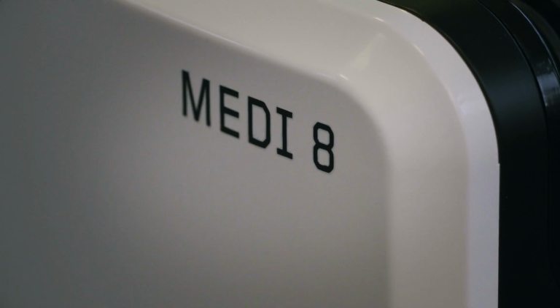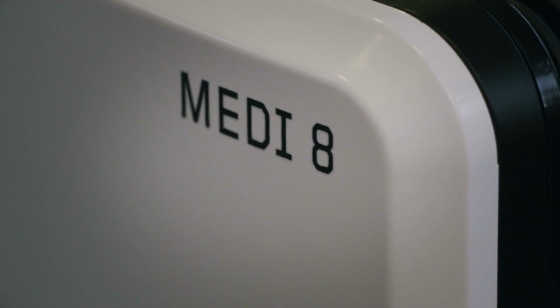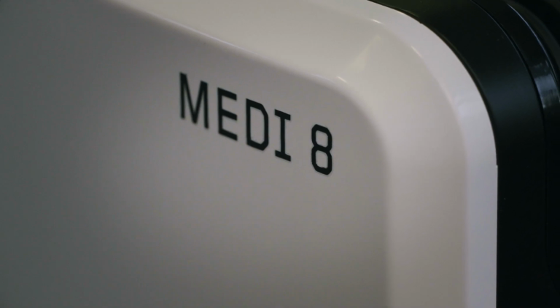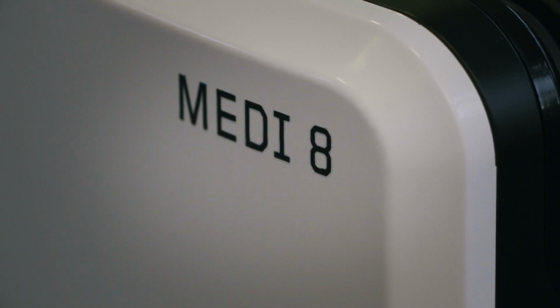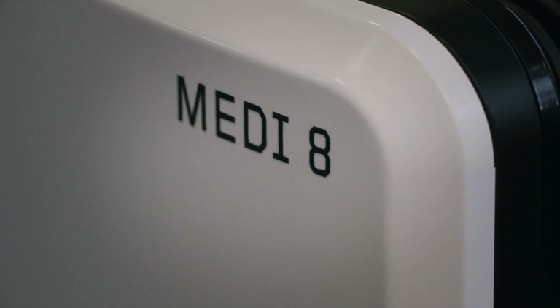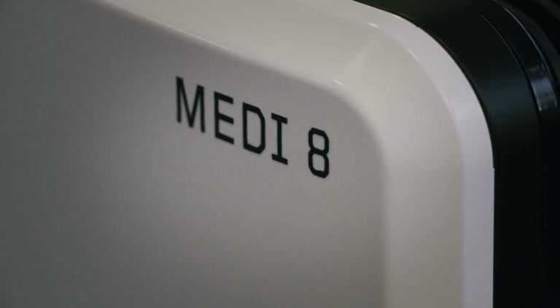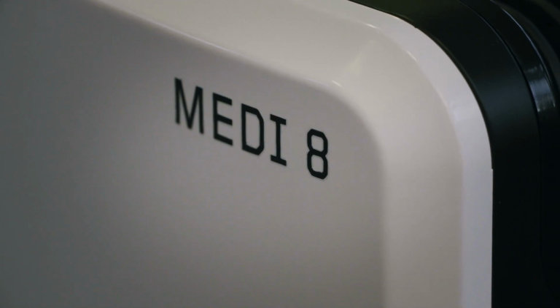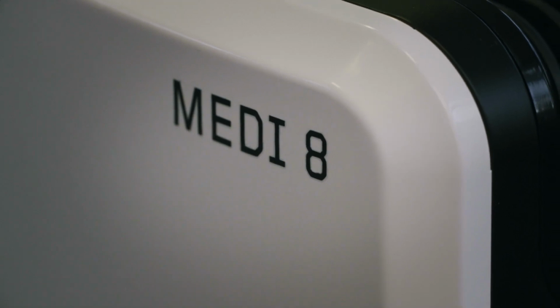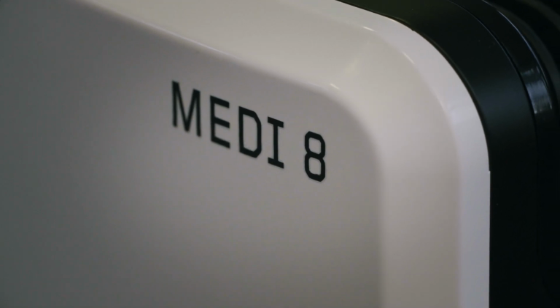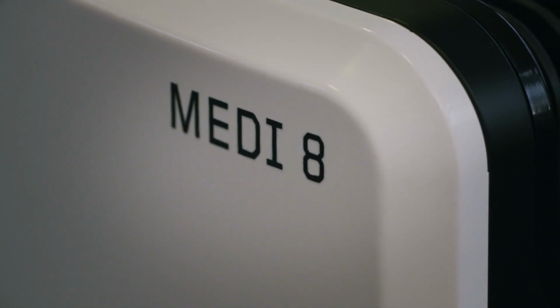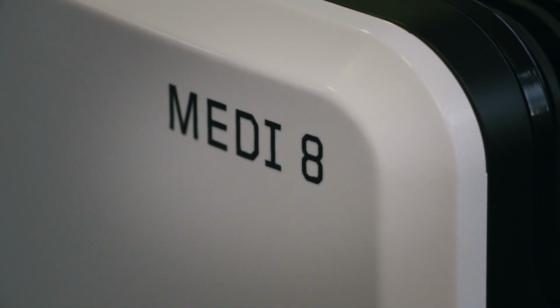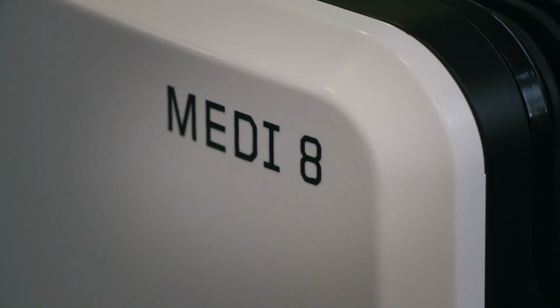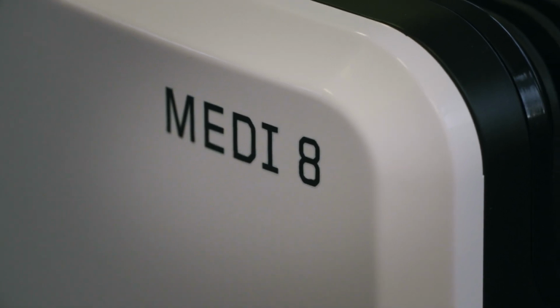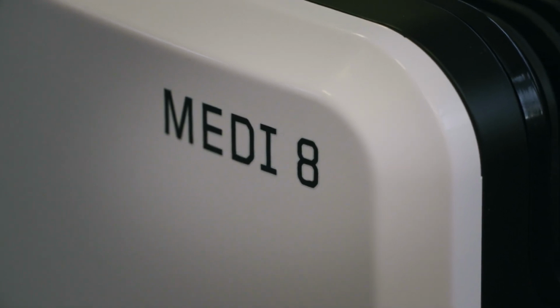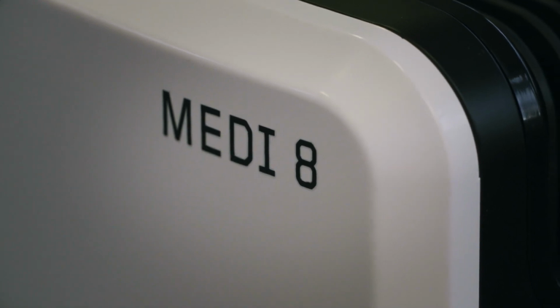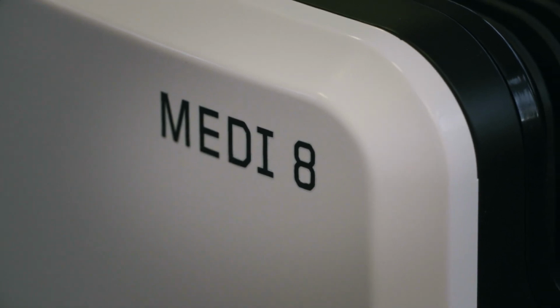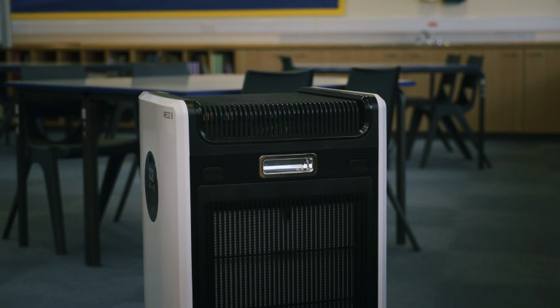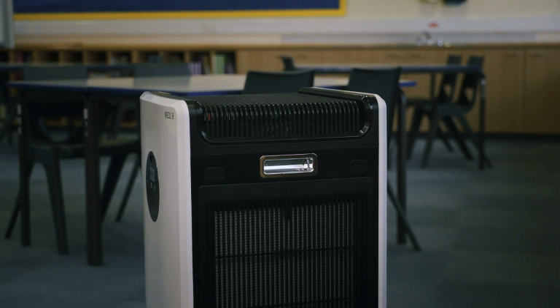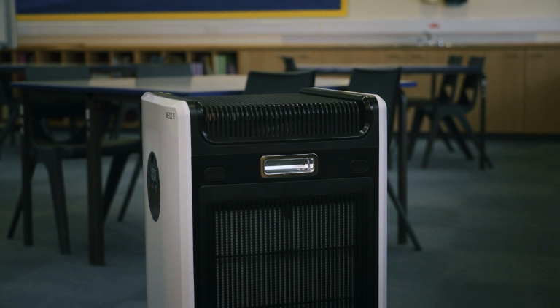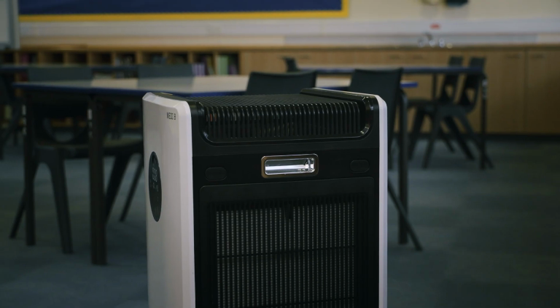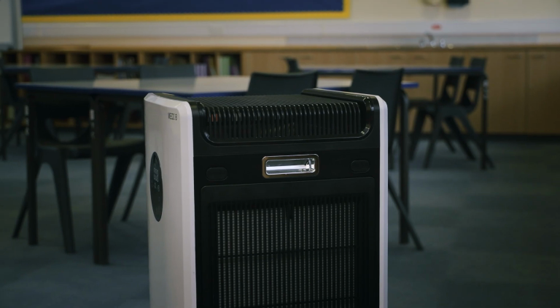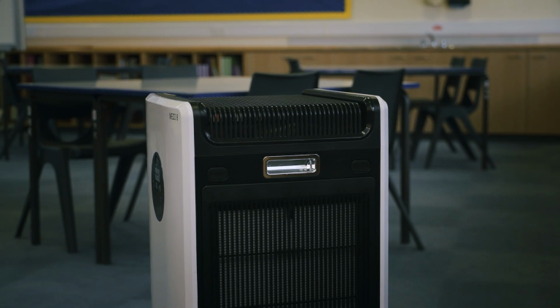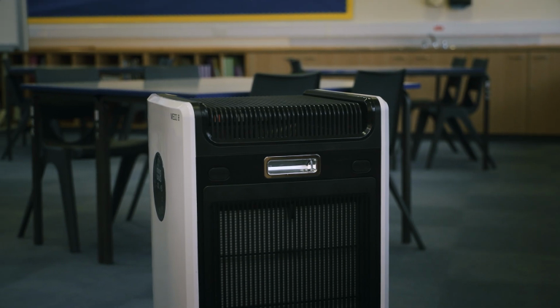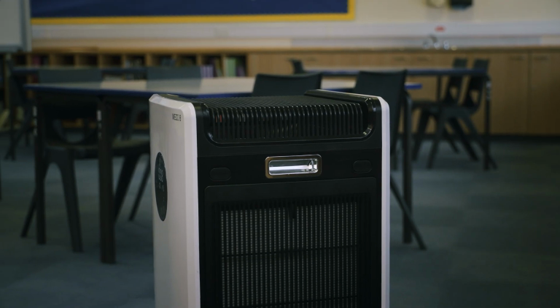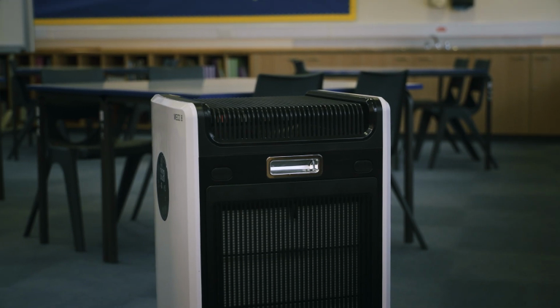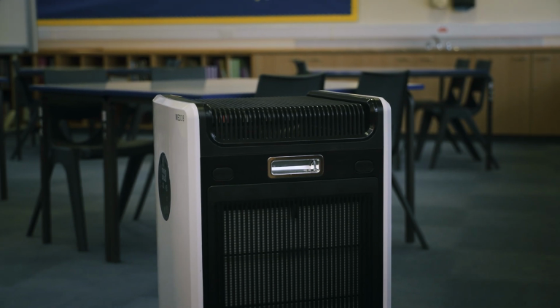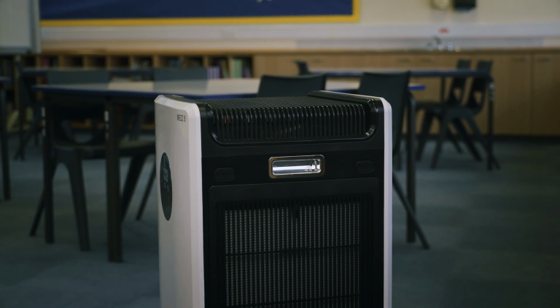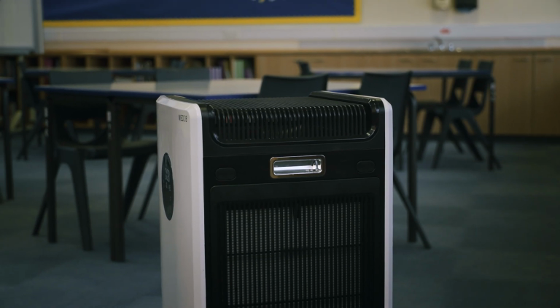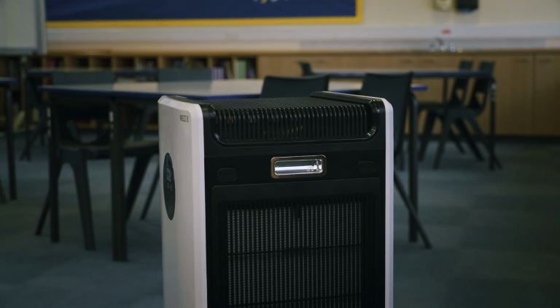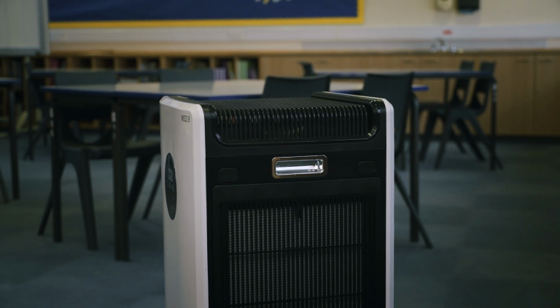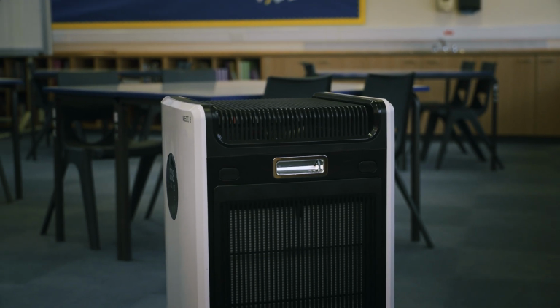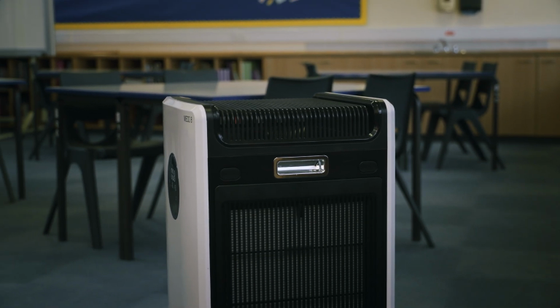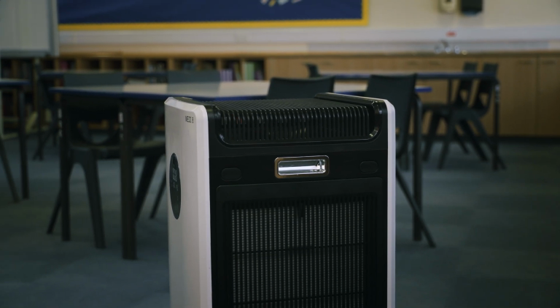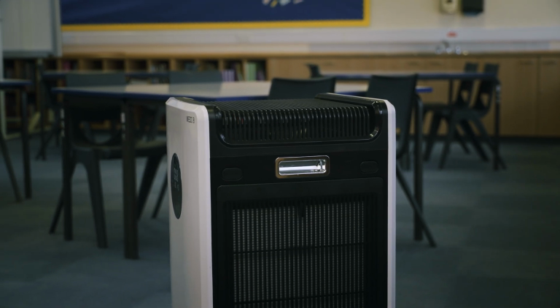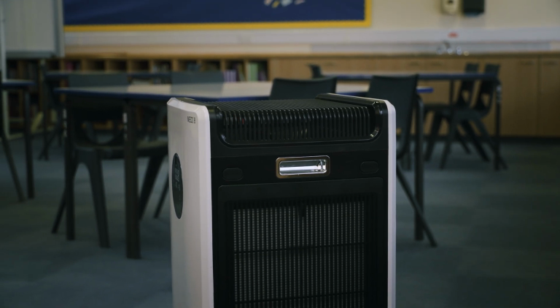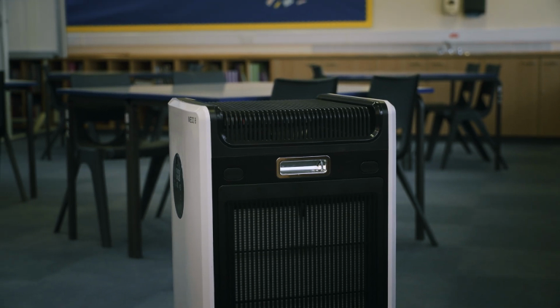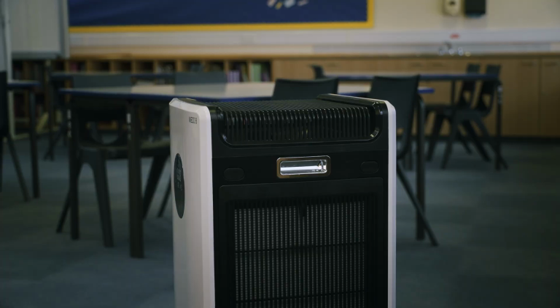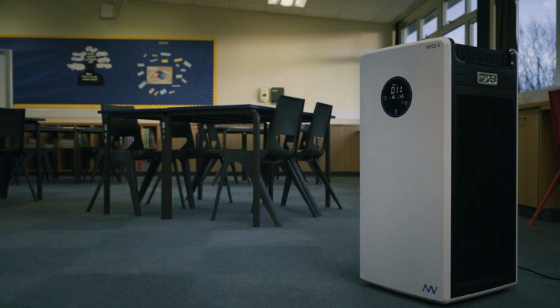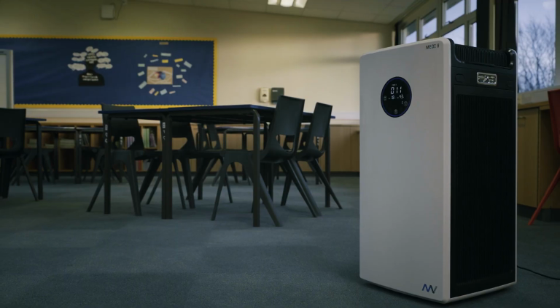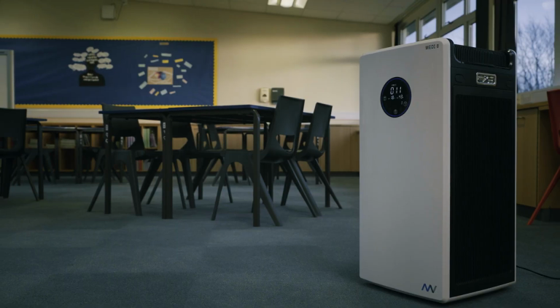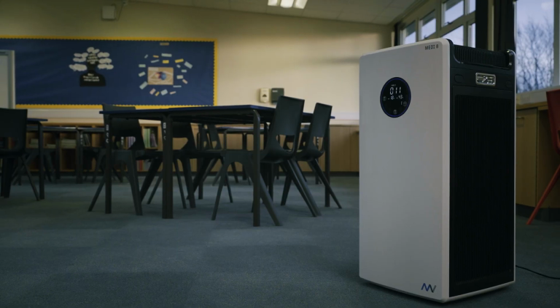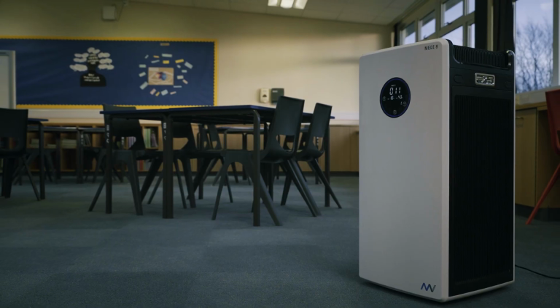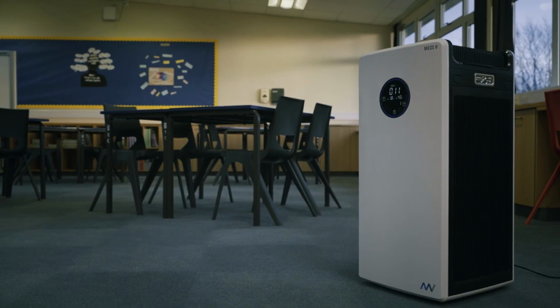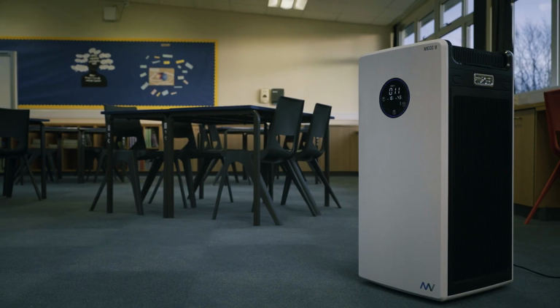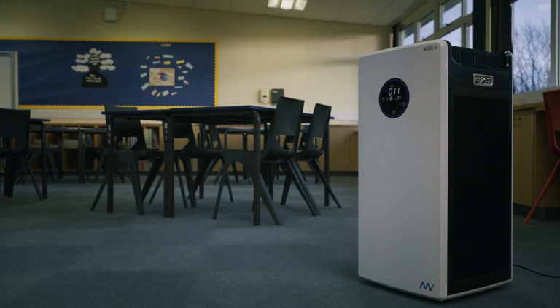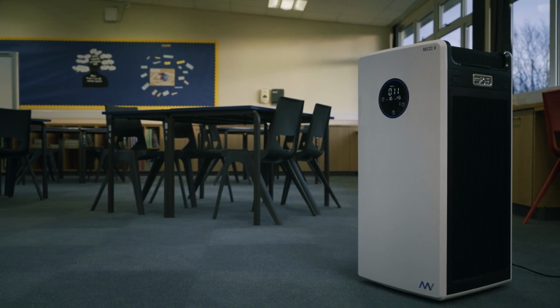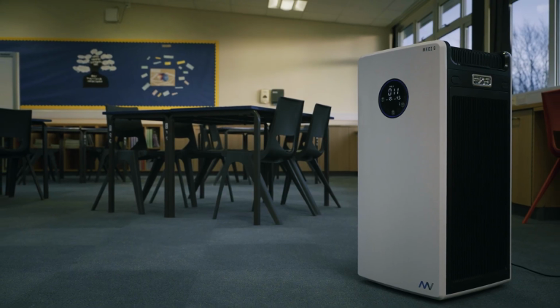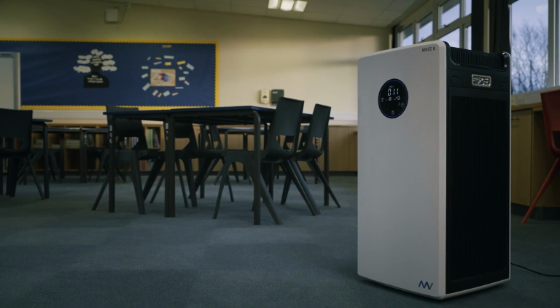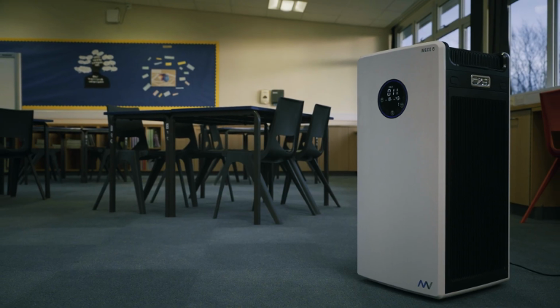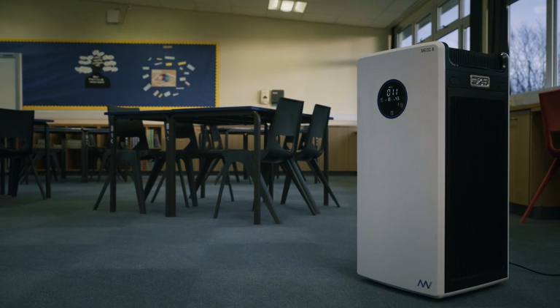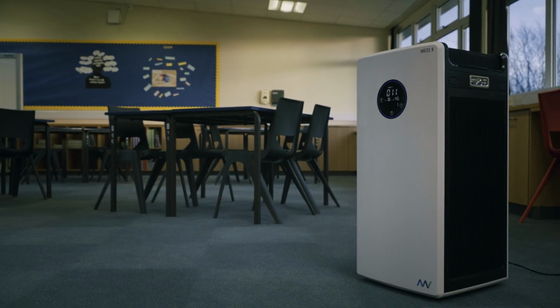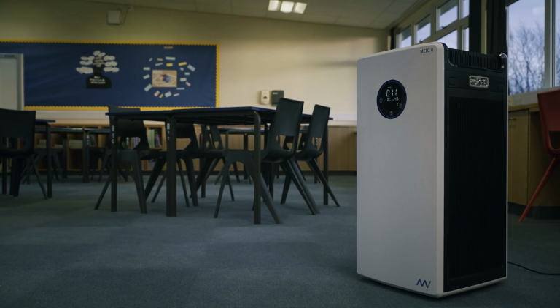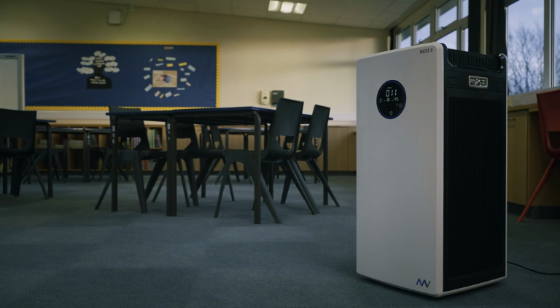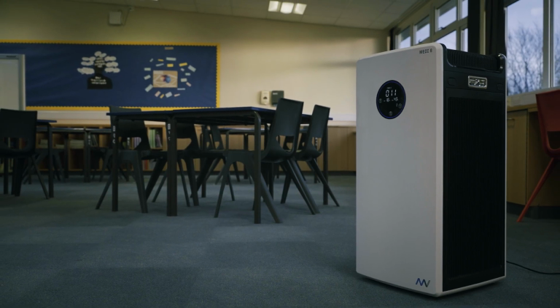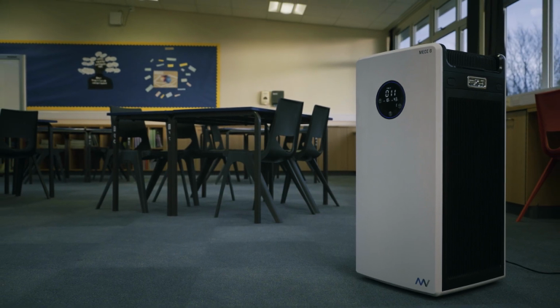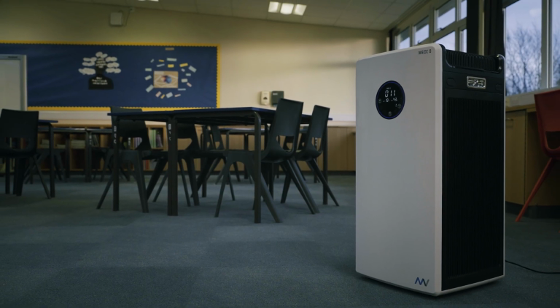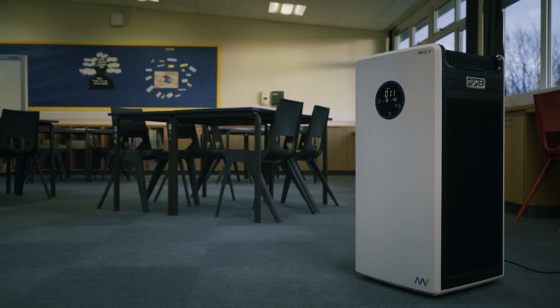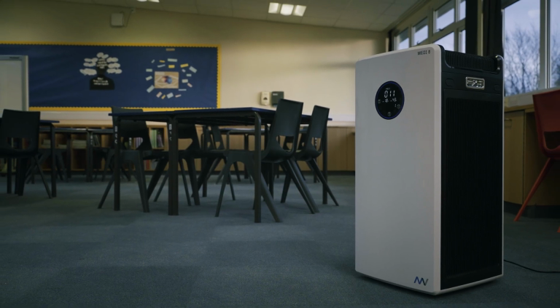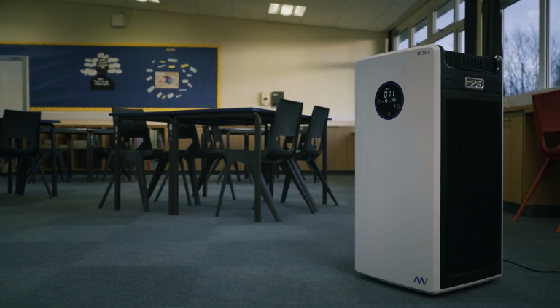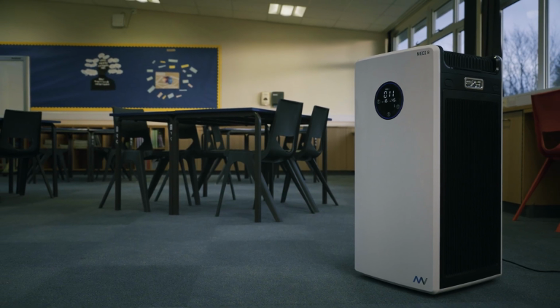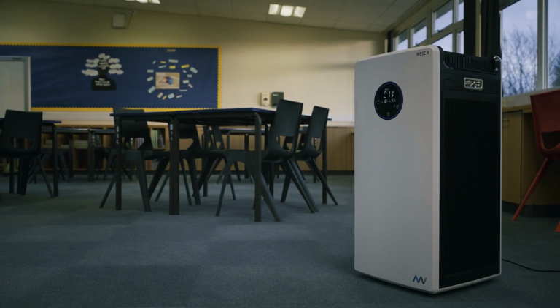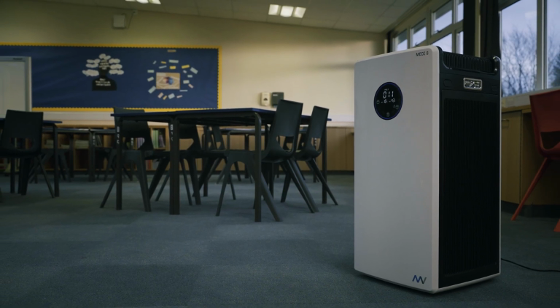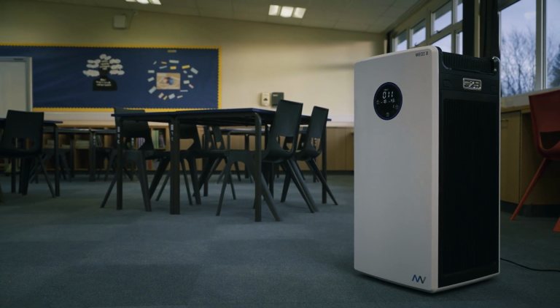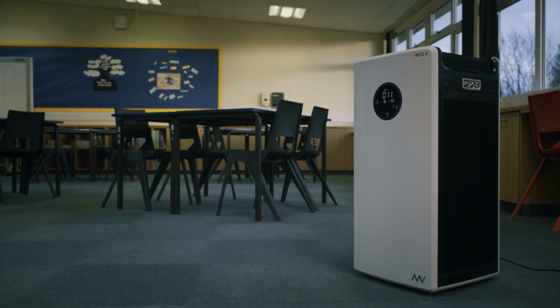The Maxvac Medi 8 purifies the air, creating a clean and healthy living environment which positively impacts the health and well-being of everybody.